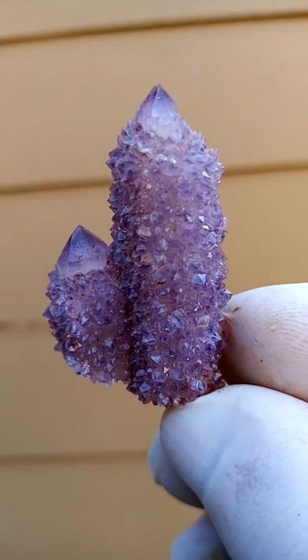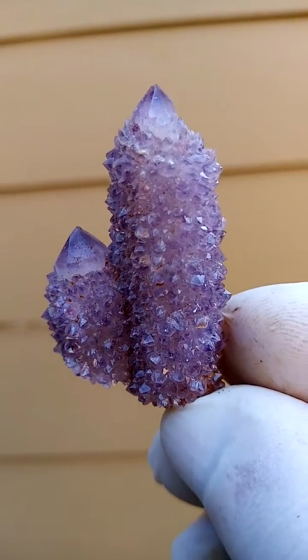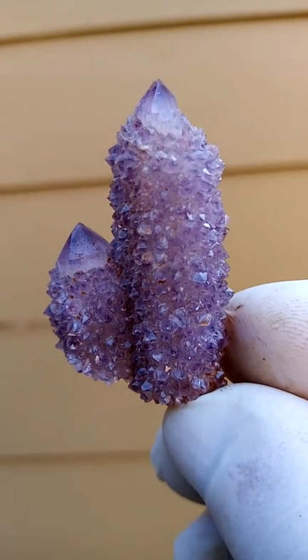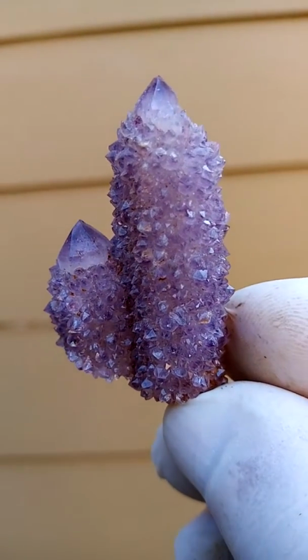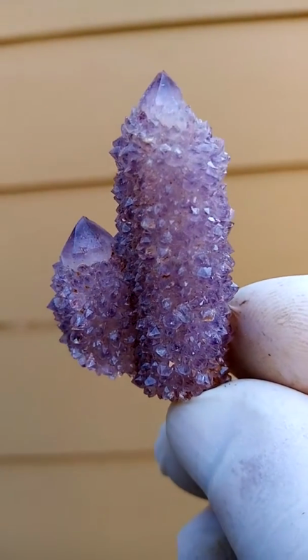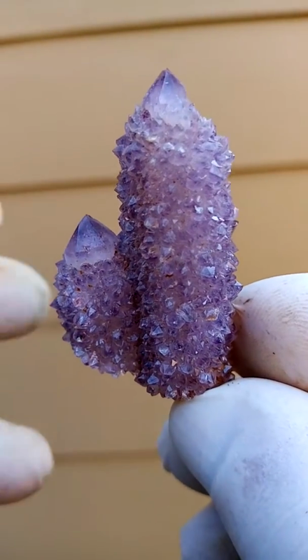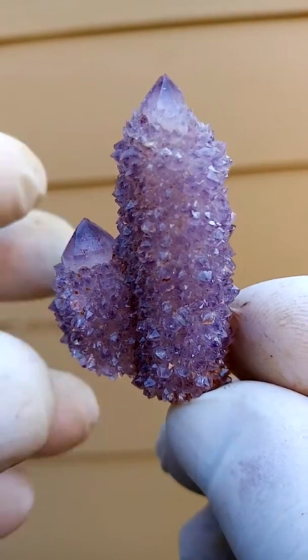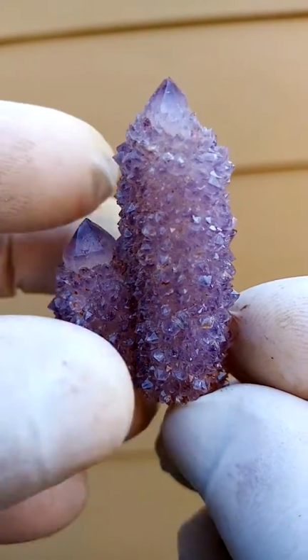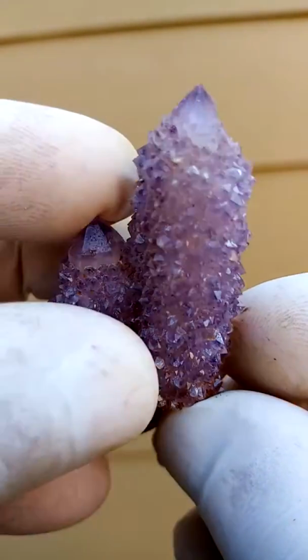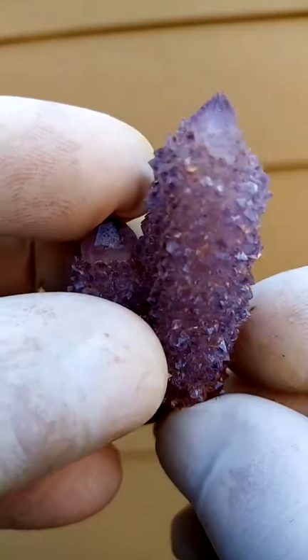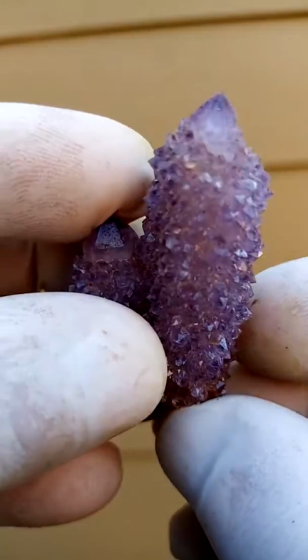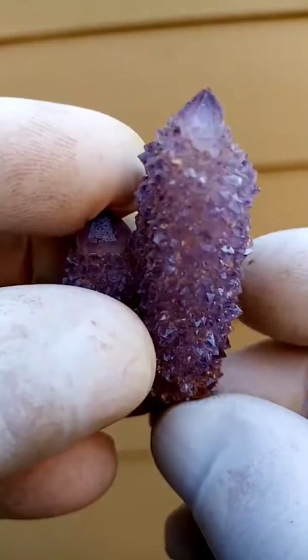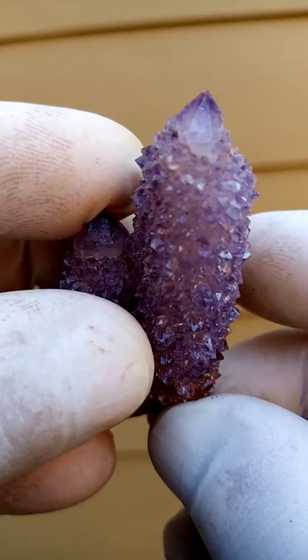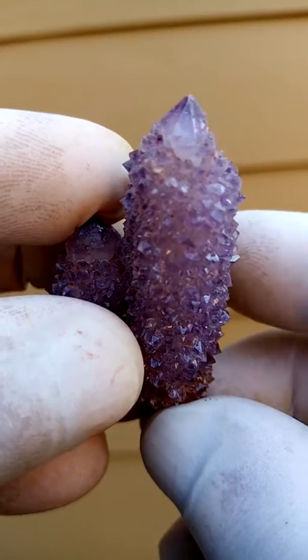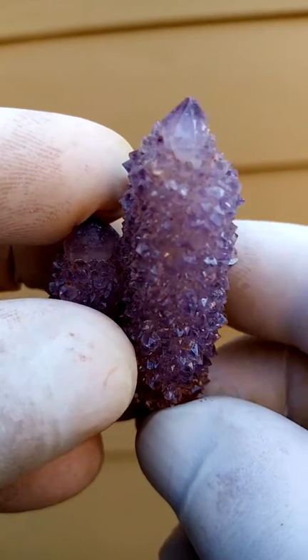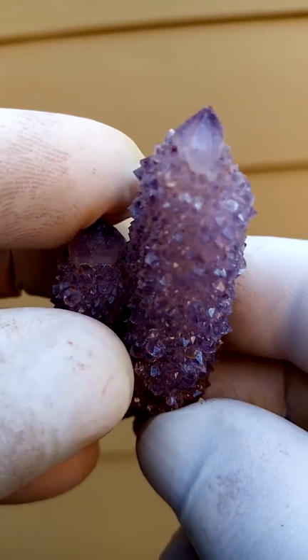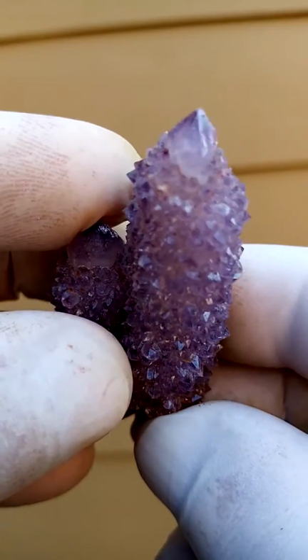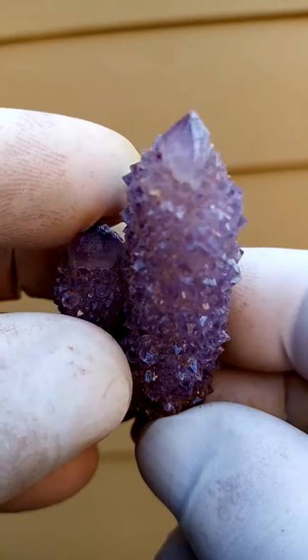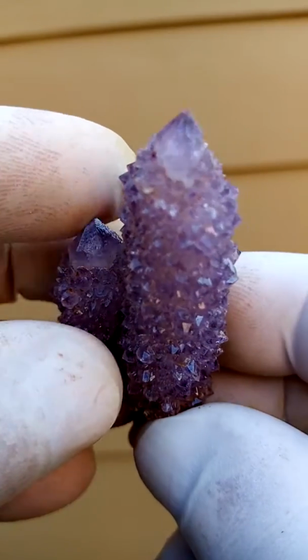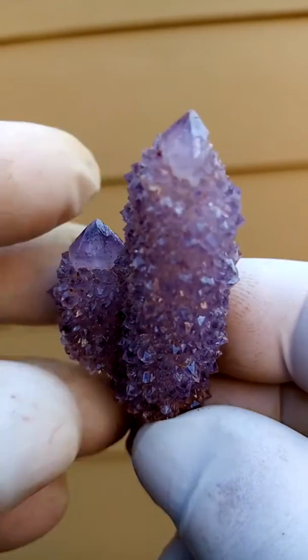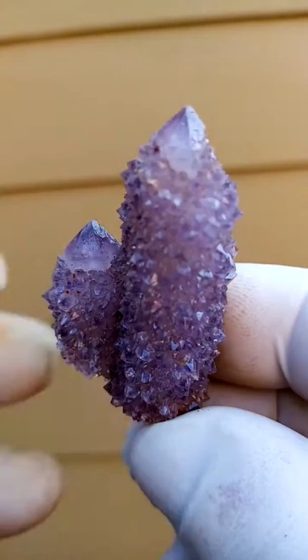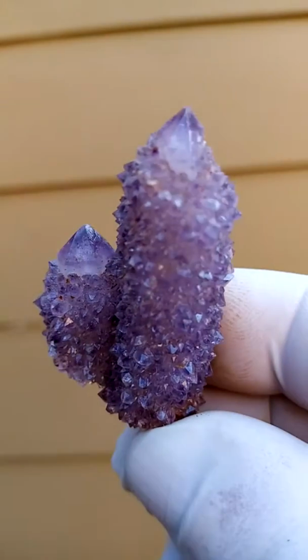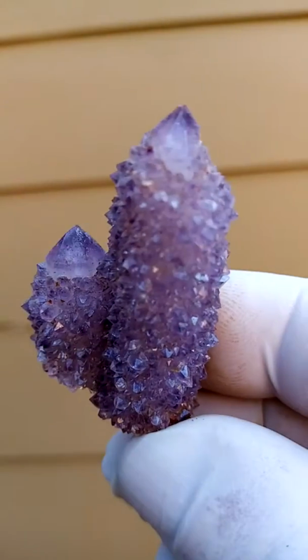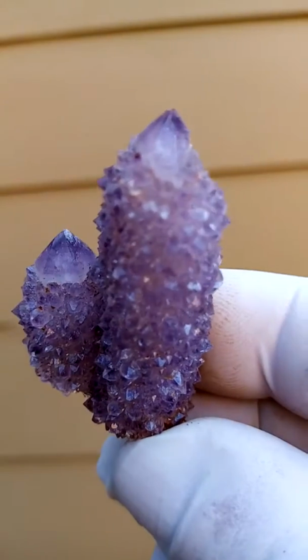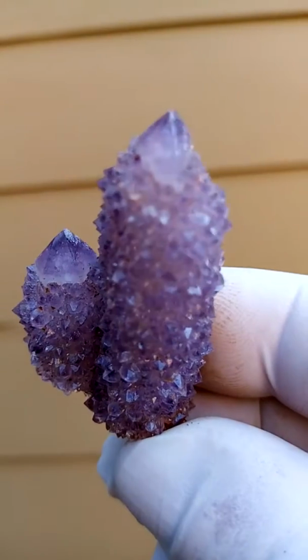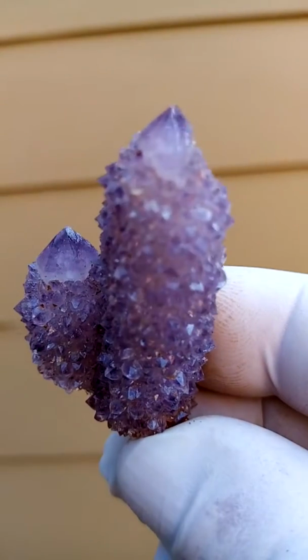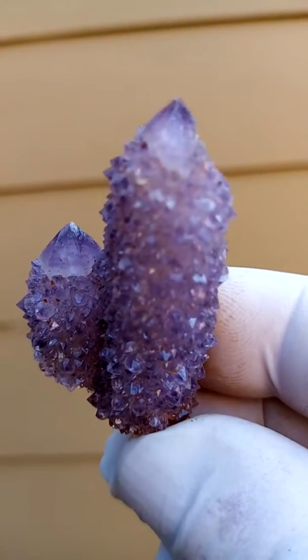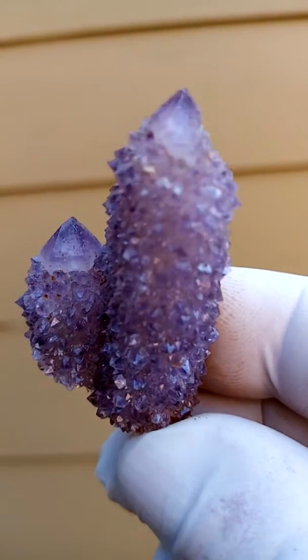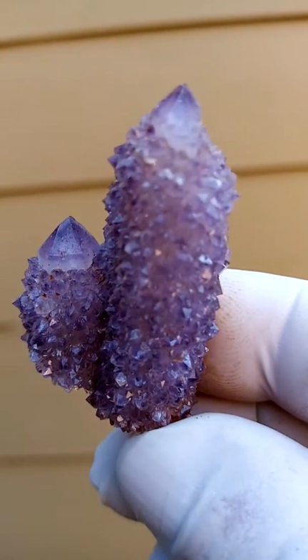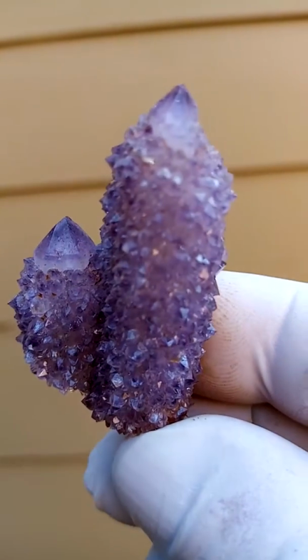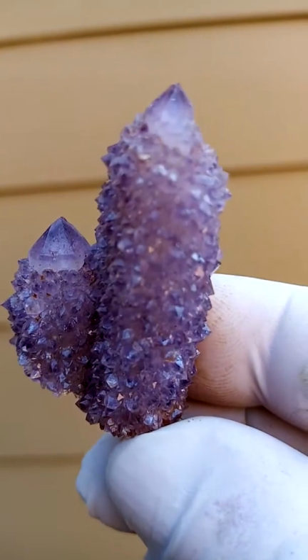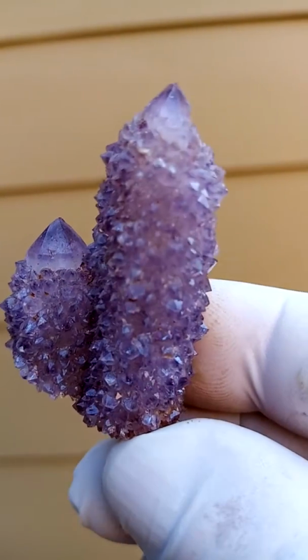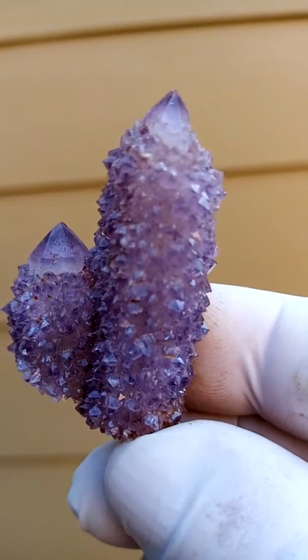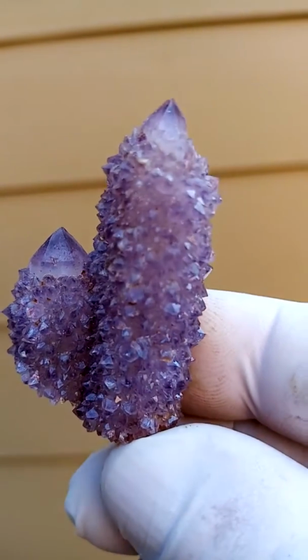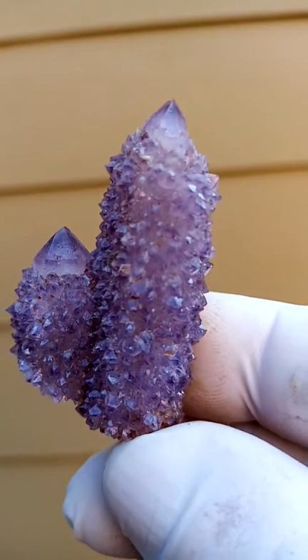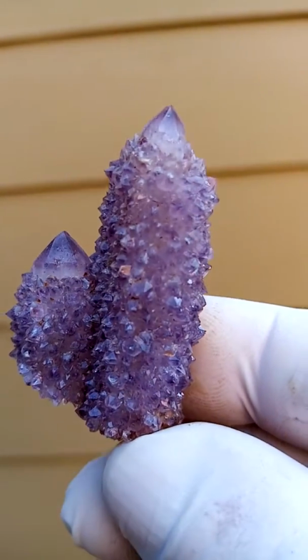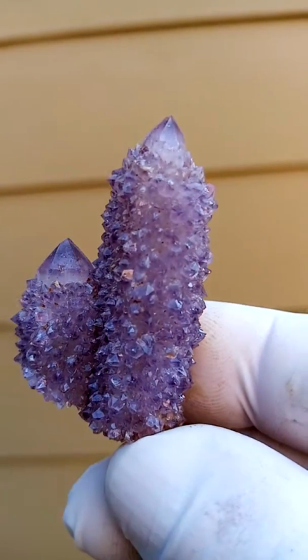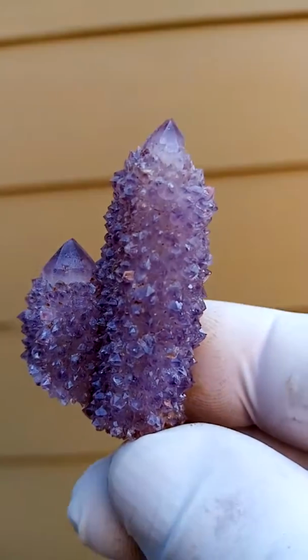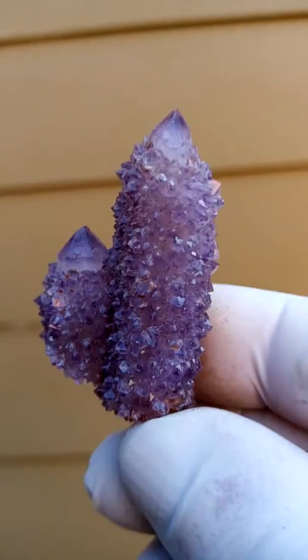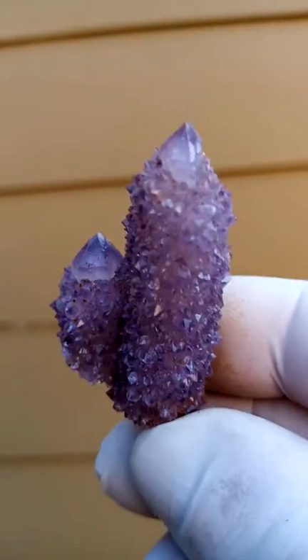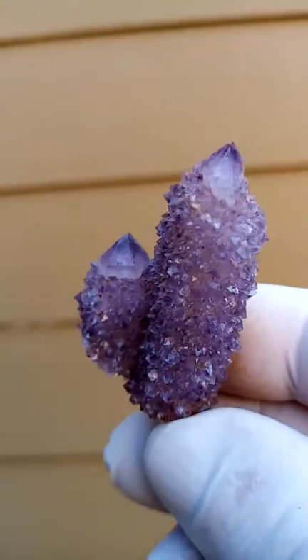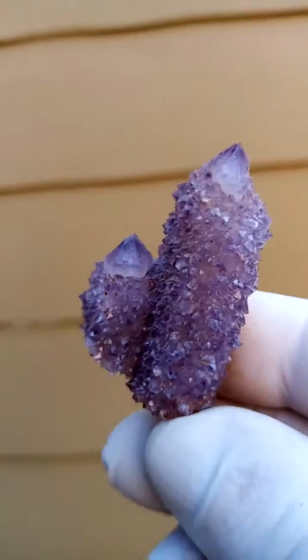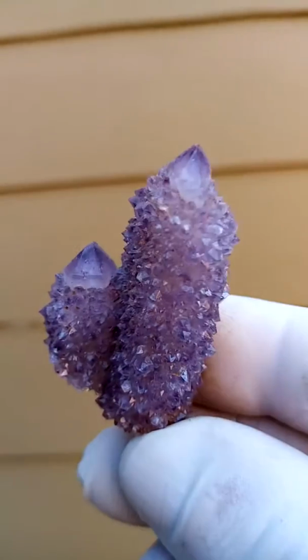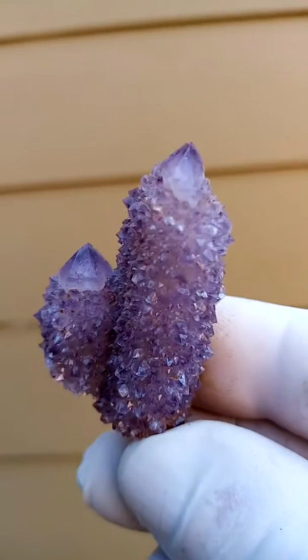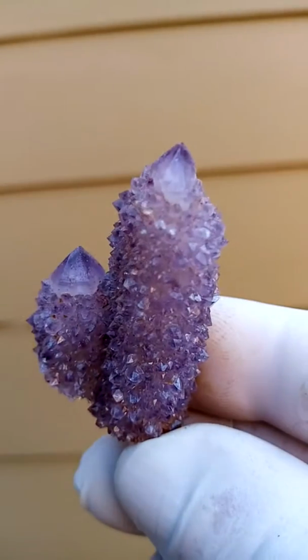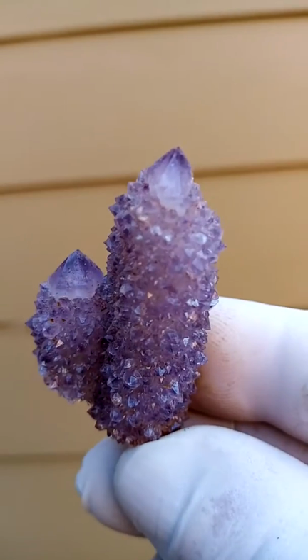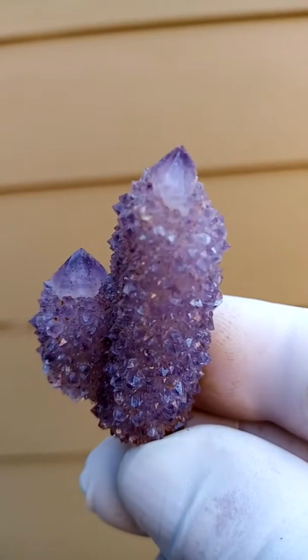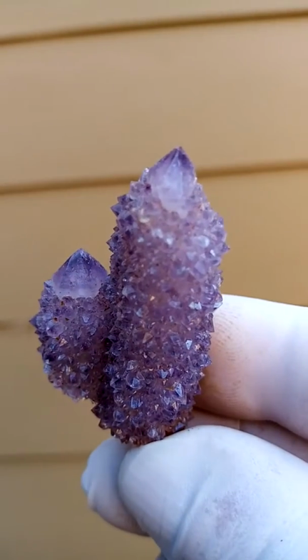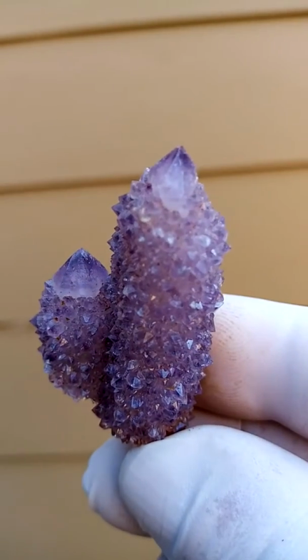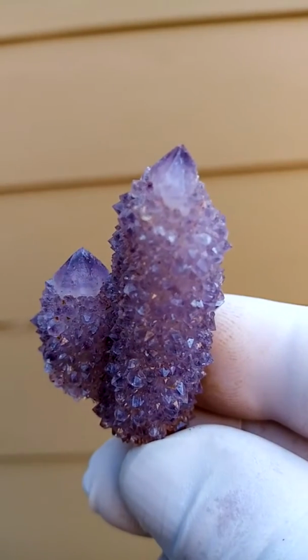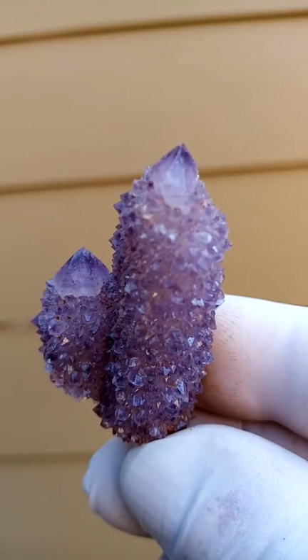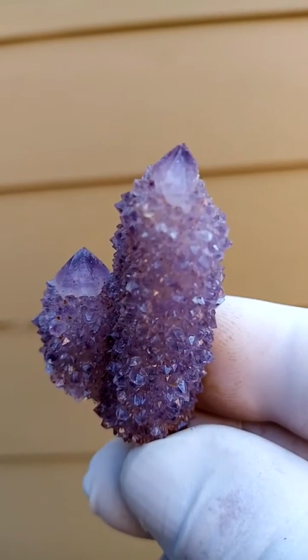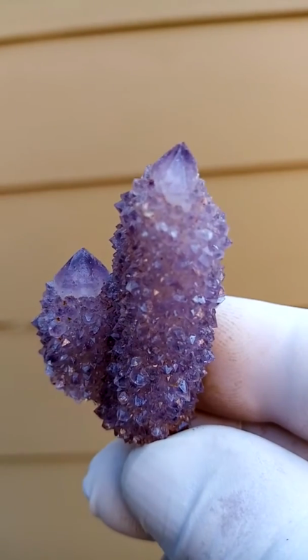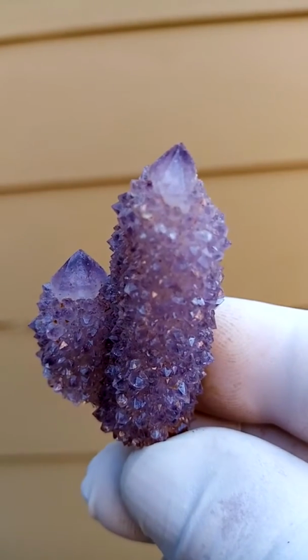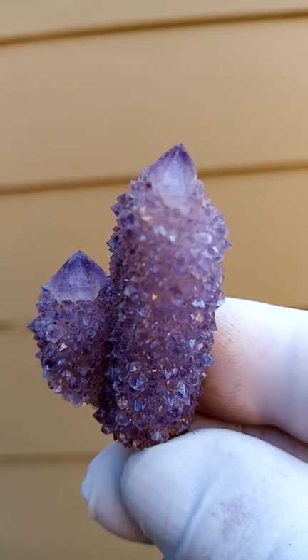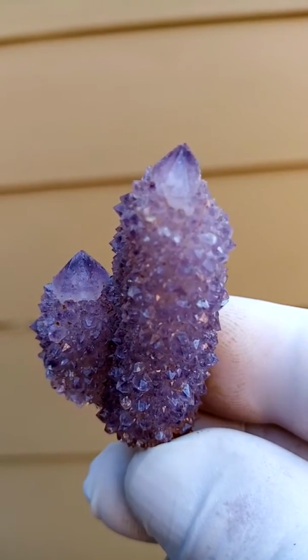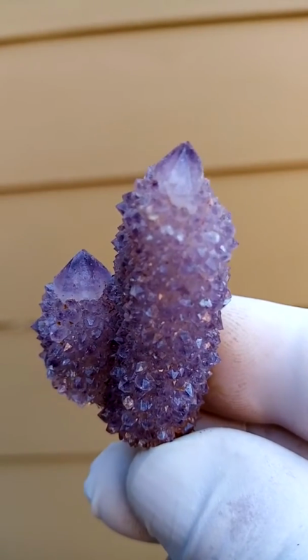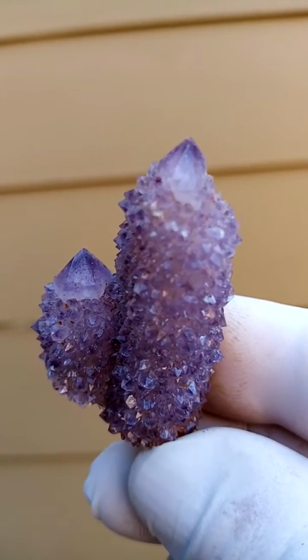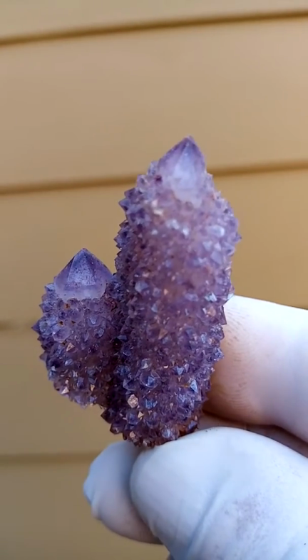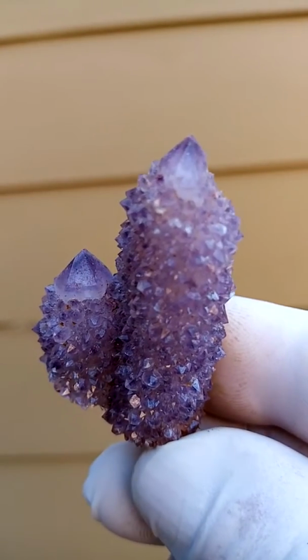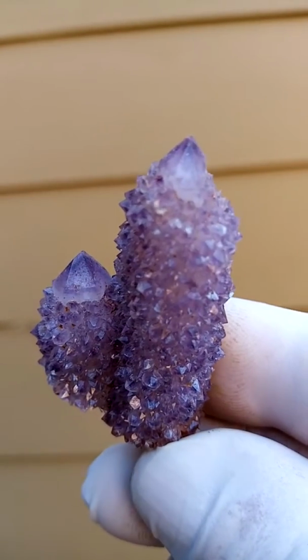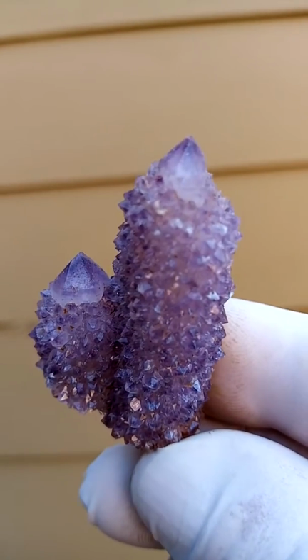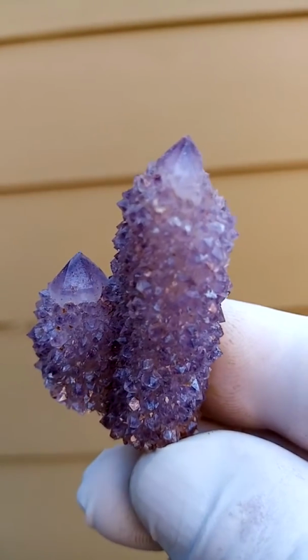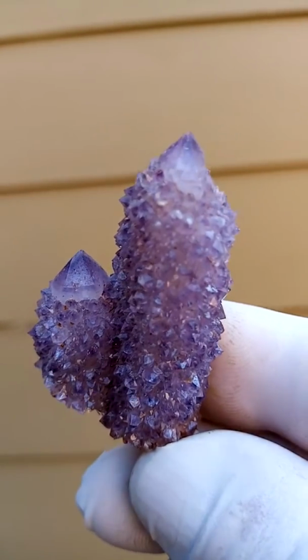I'm going to tilt it in a little bit just so we can have a look at the phantoming inside the quartz.